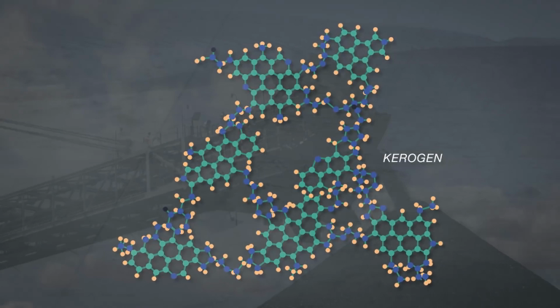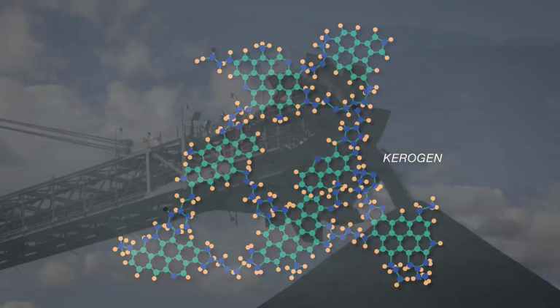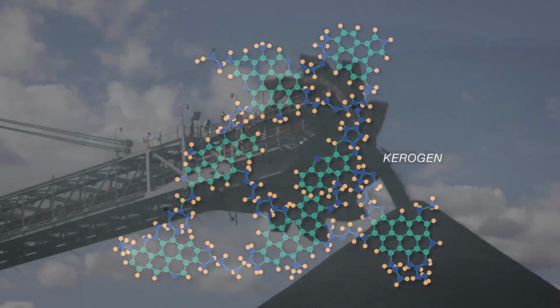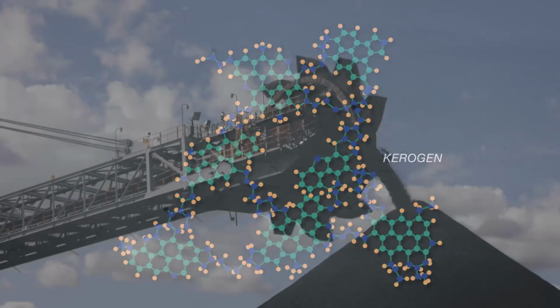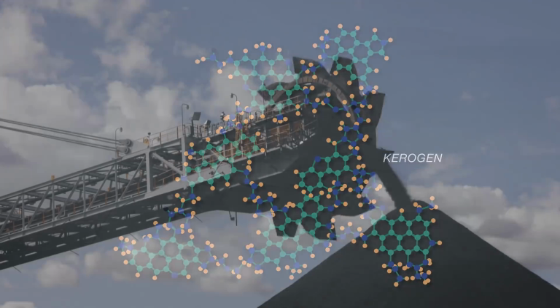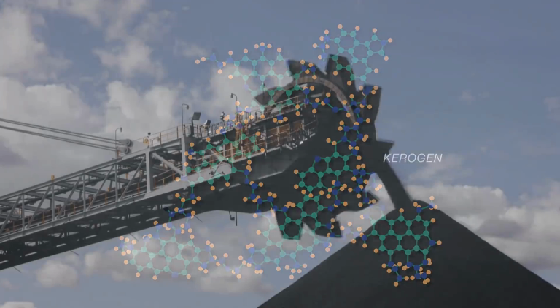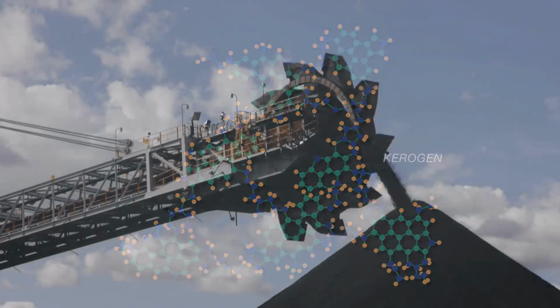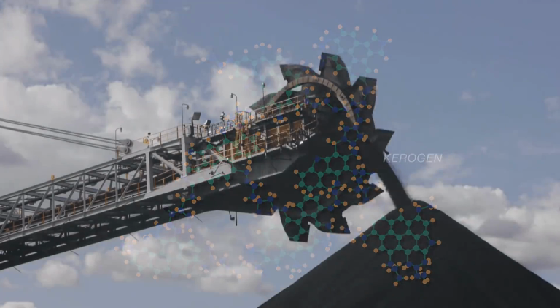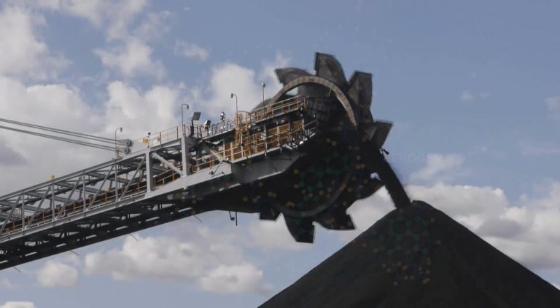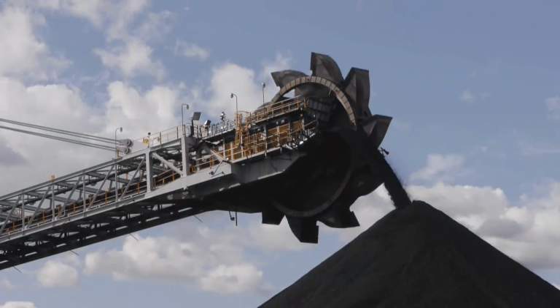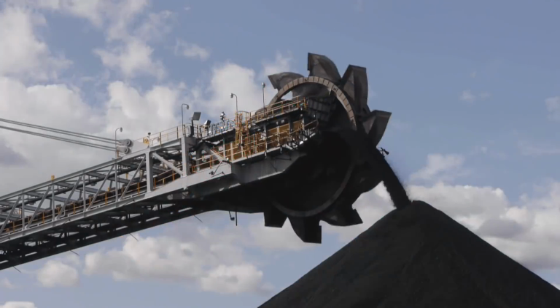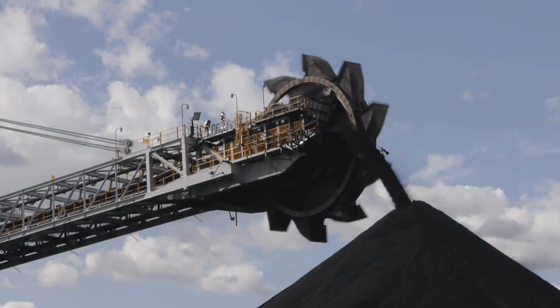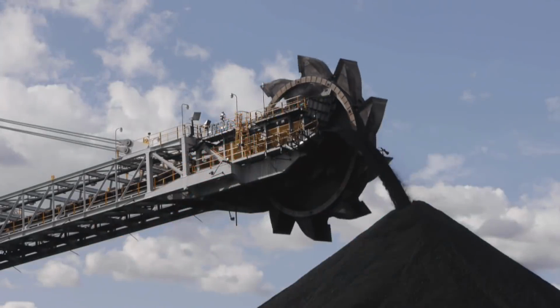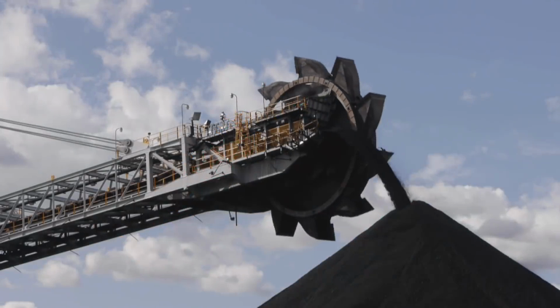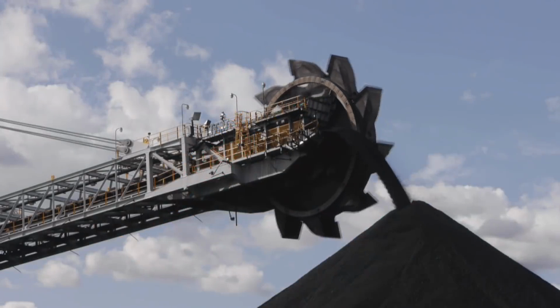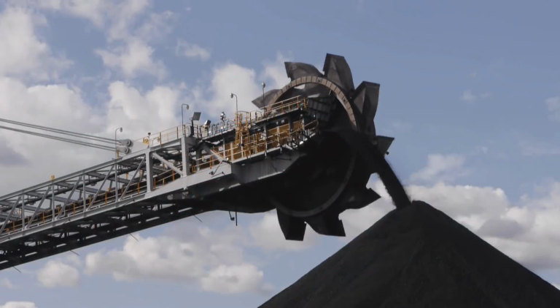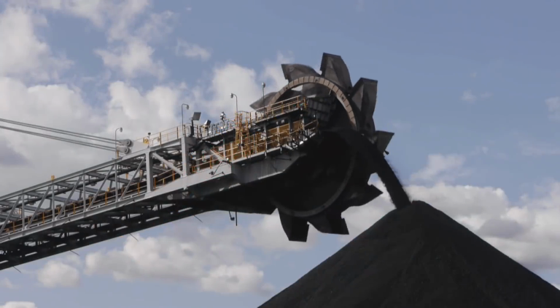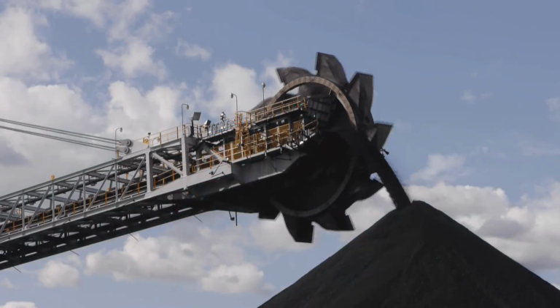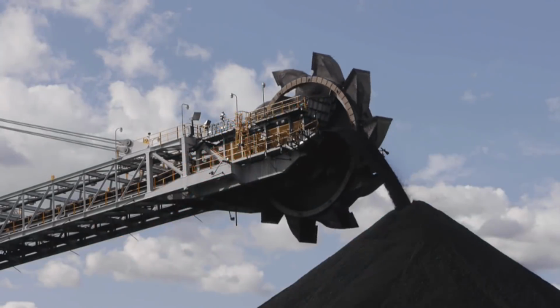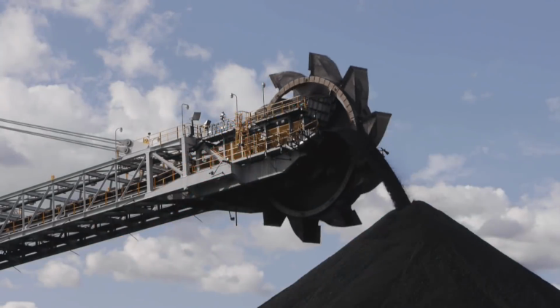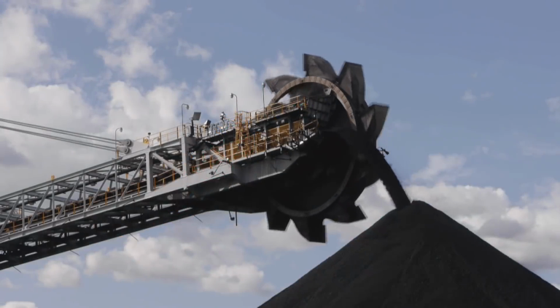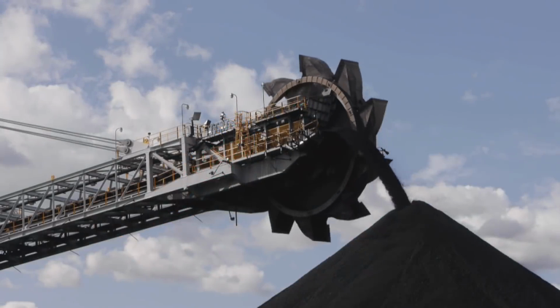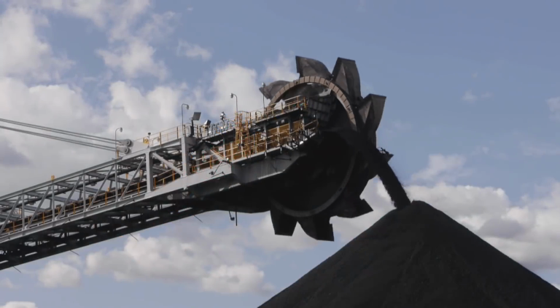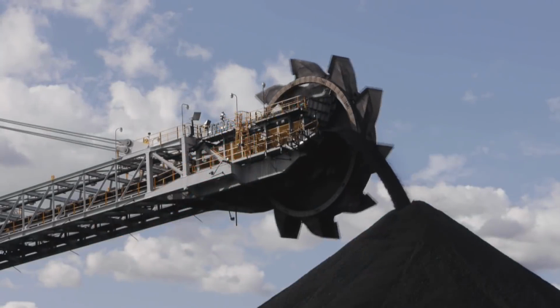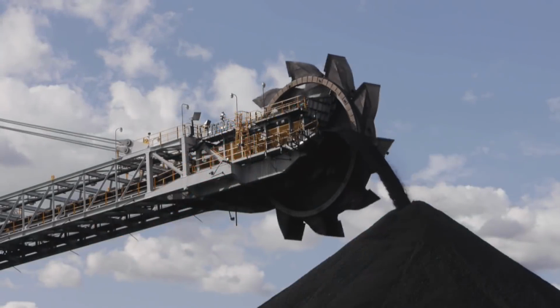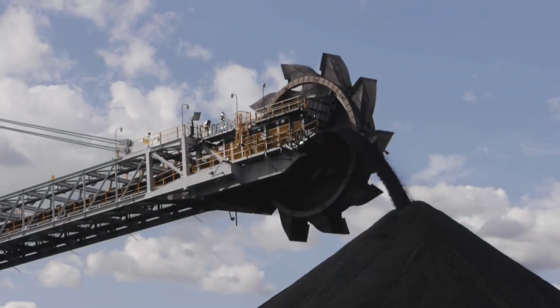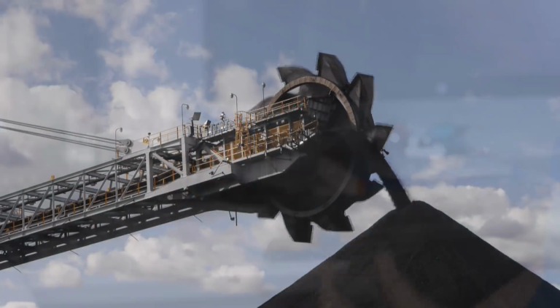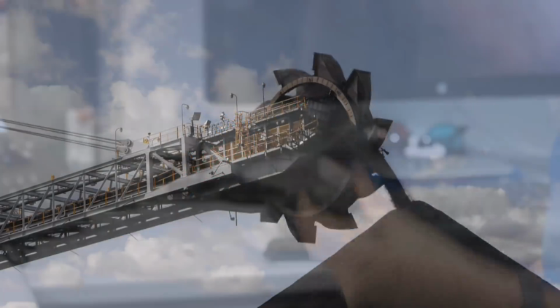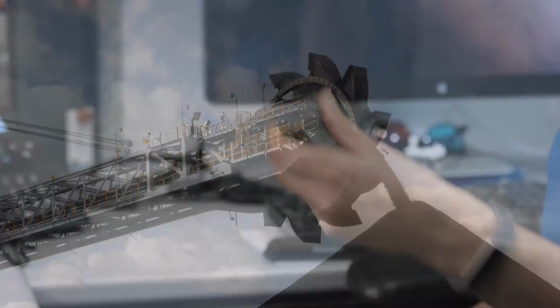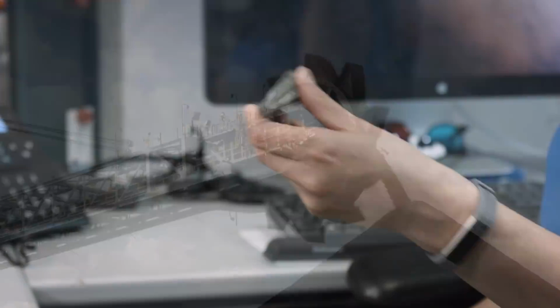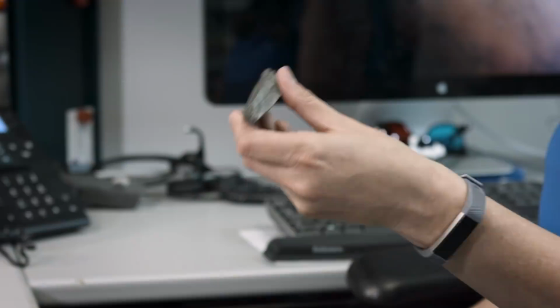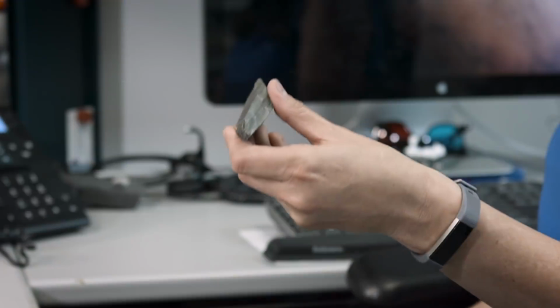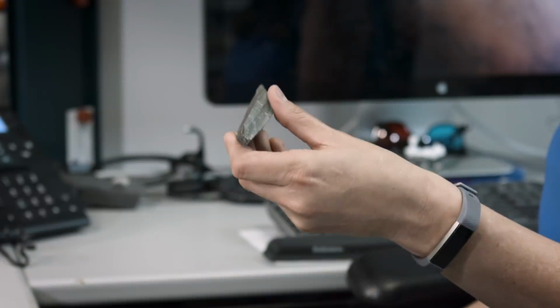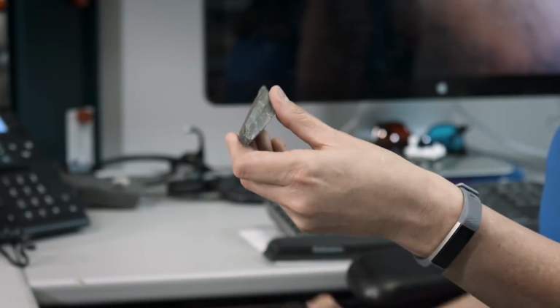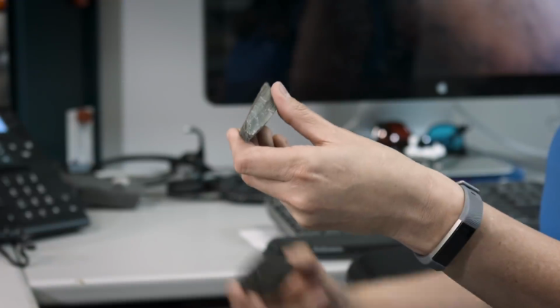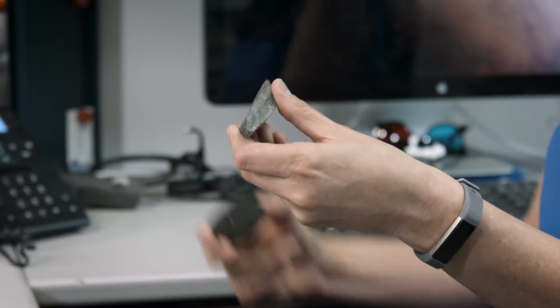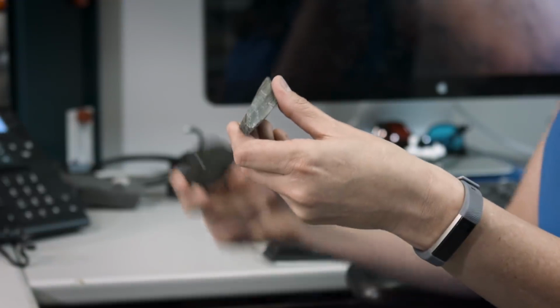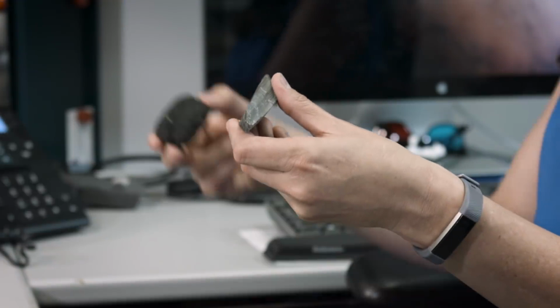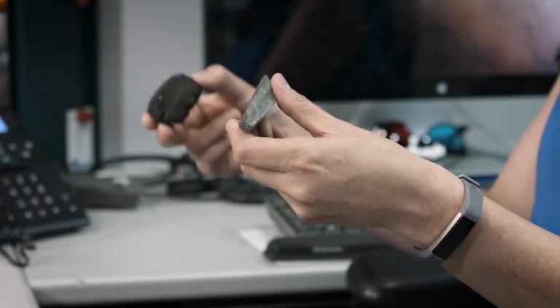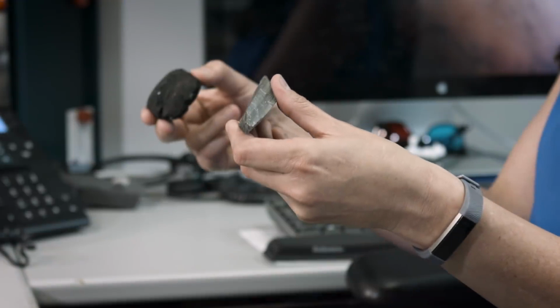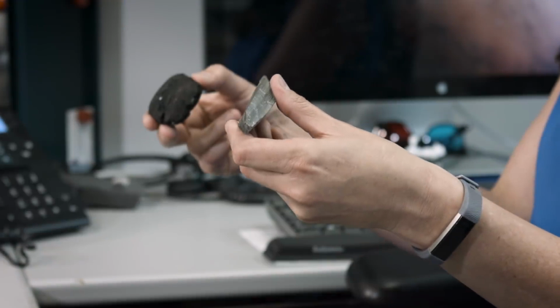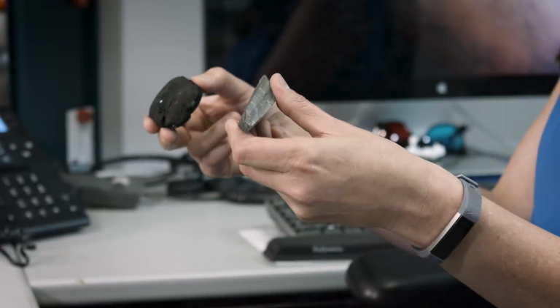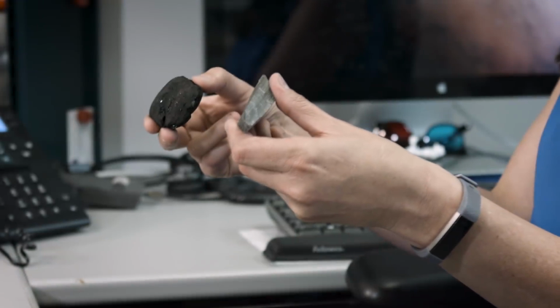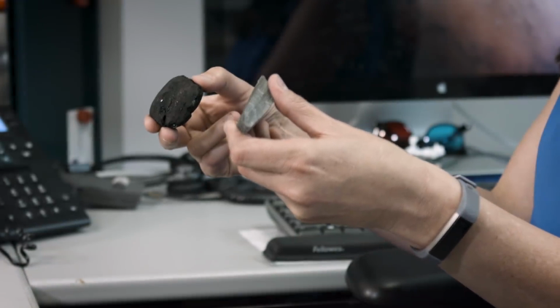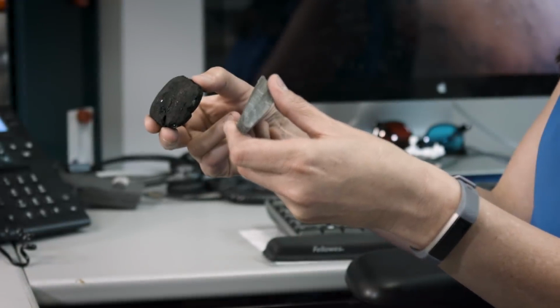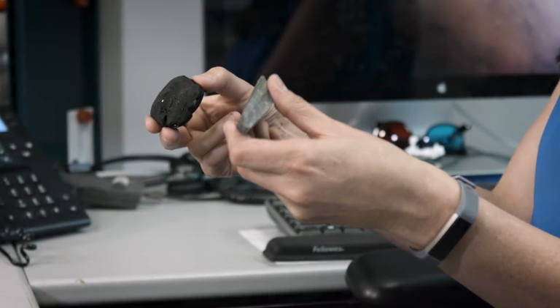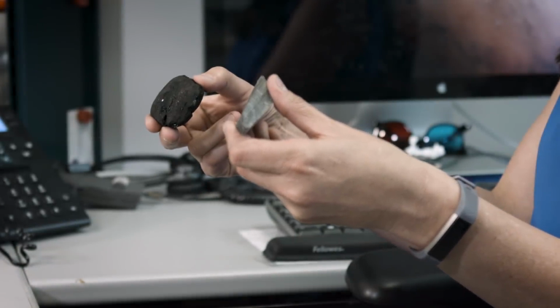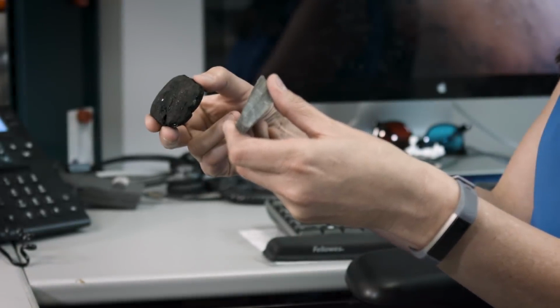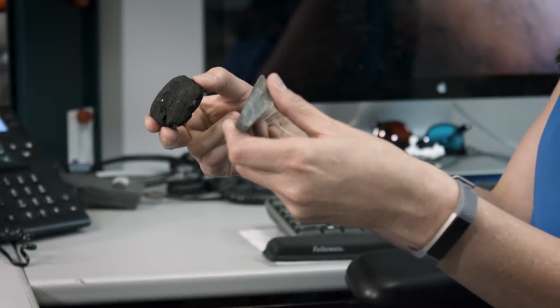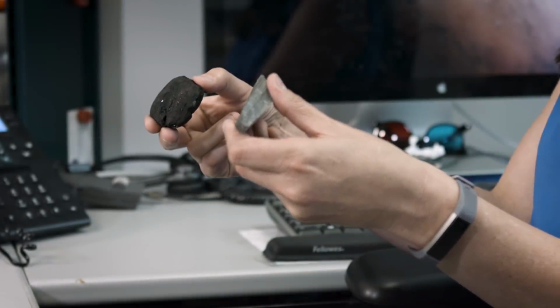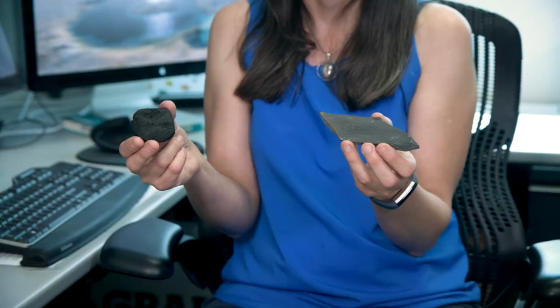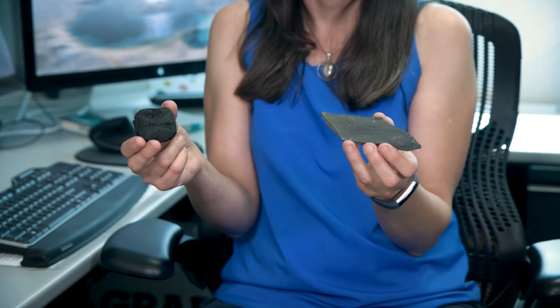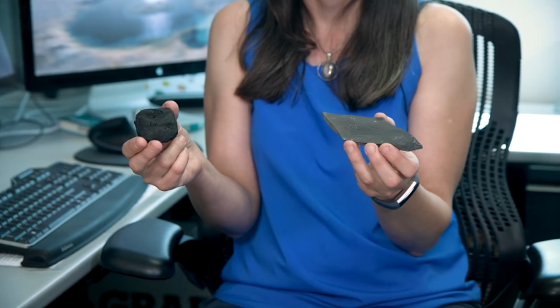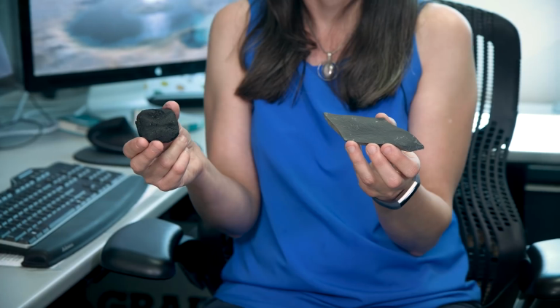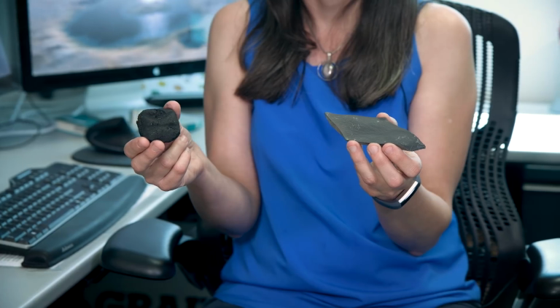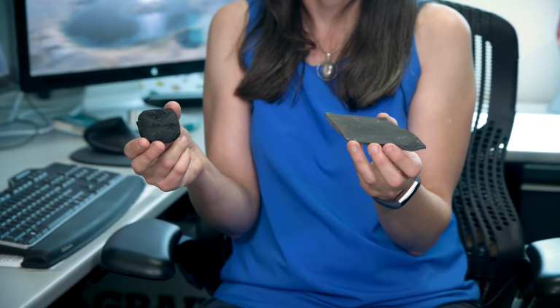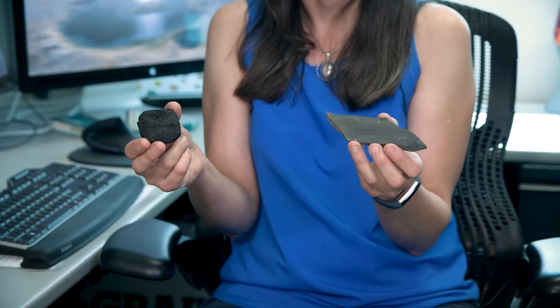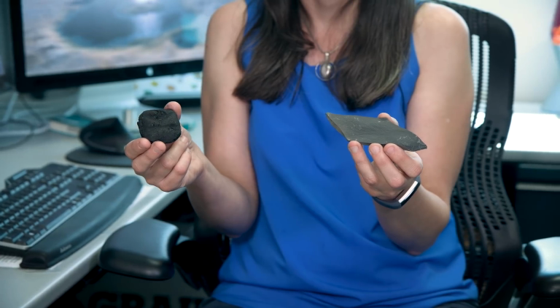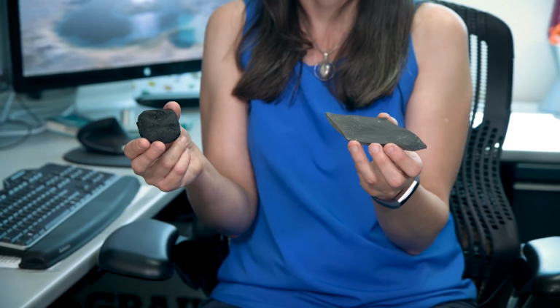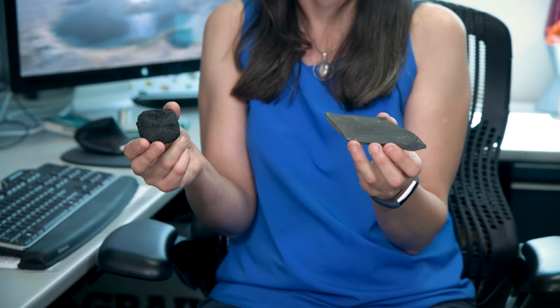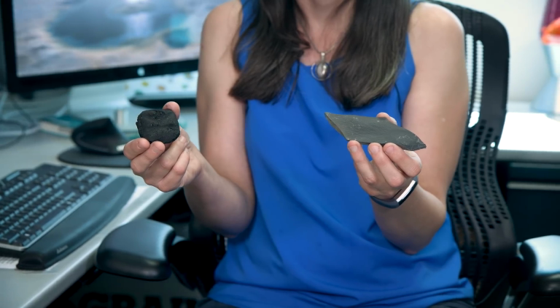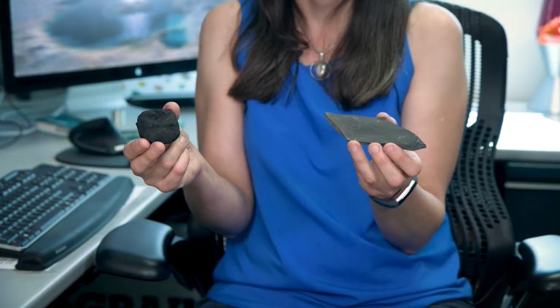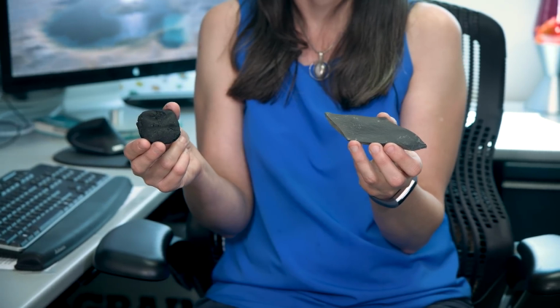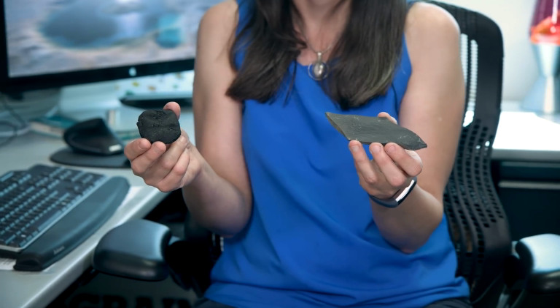On Earth, kerogens are found in rocks like black shale and coal, and are the products of ancient plants and bacteria.